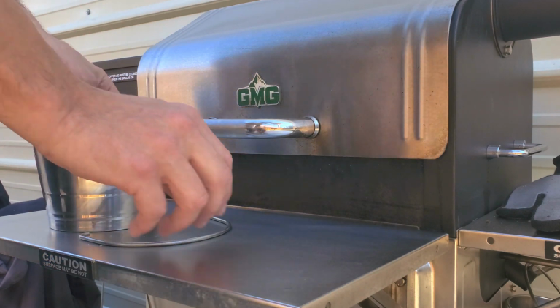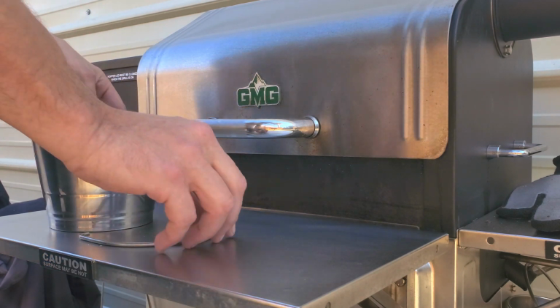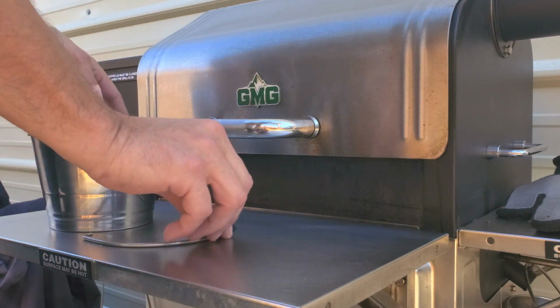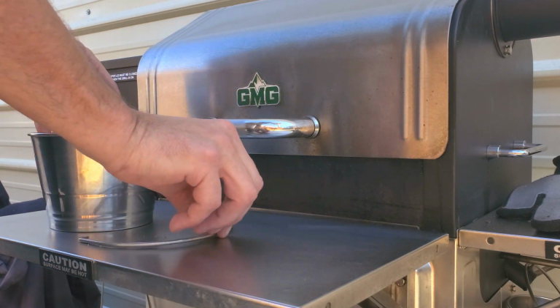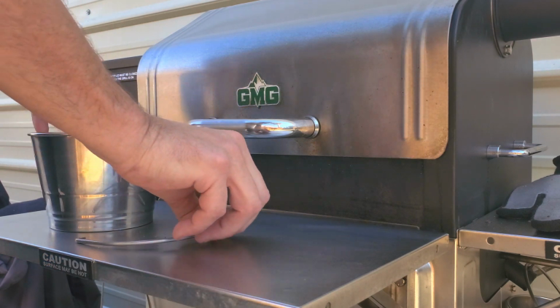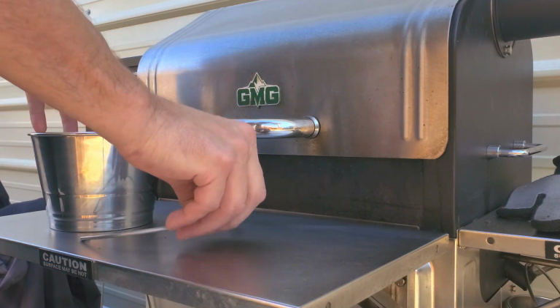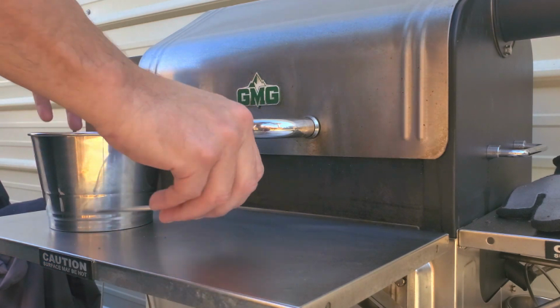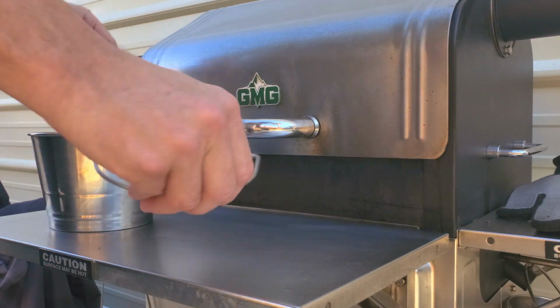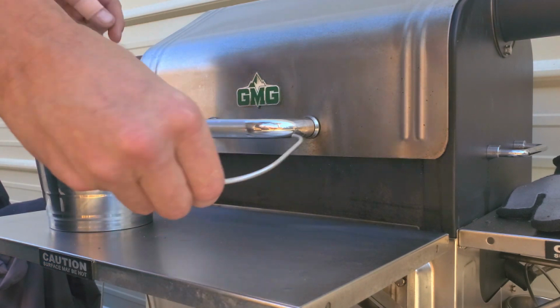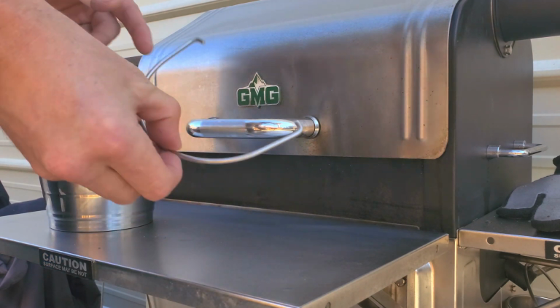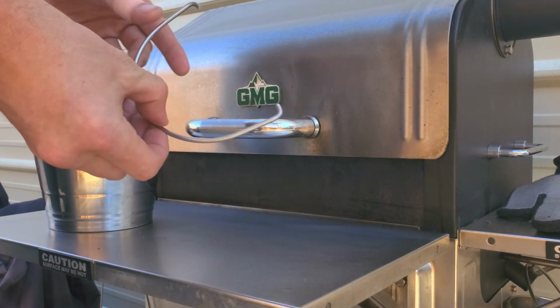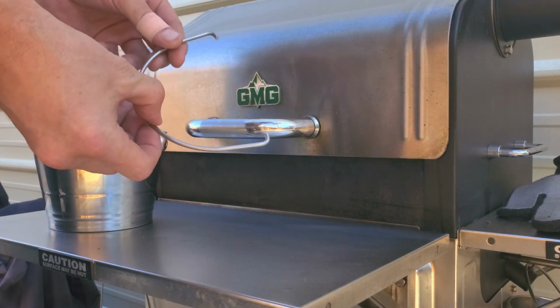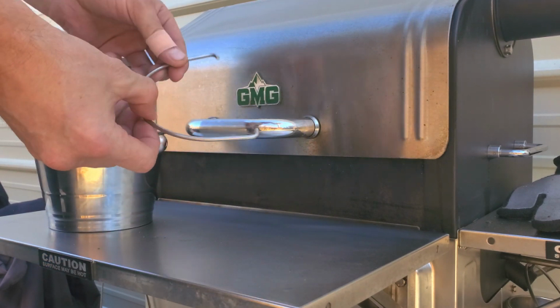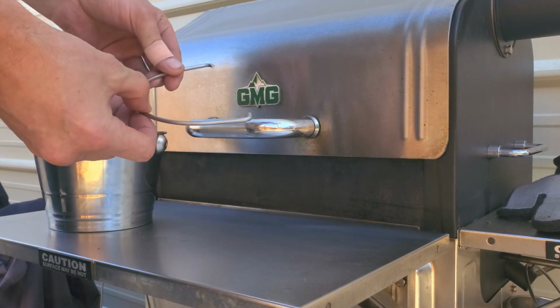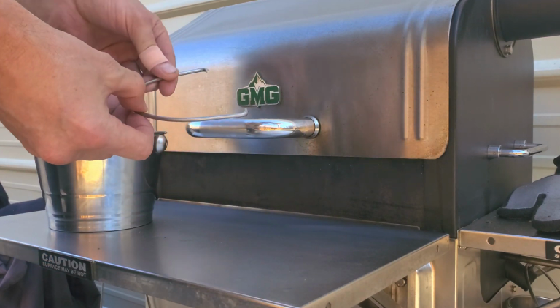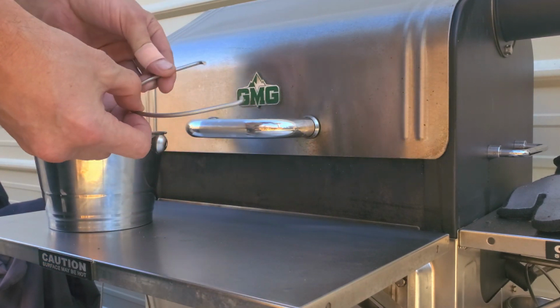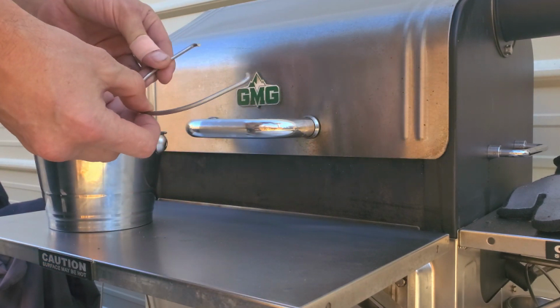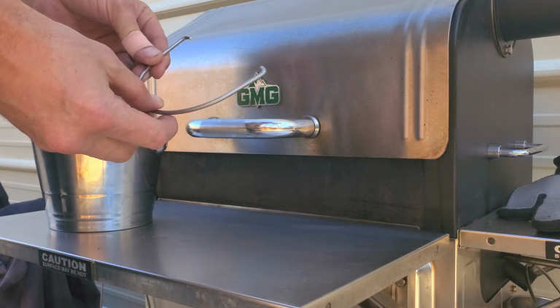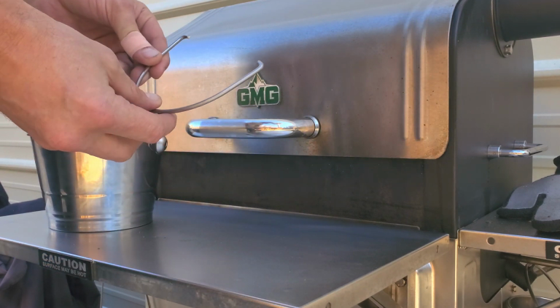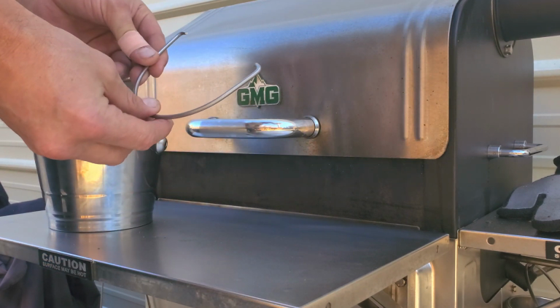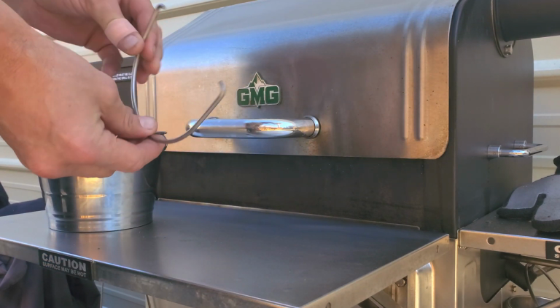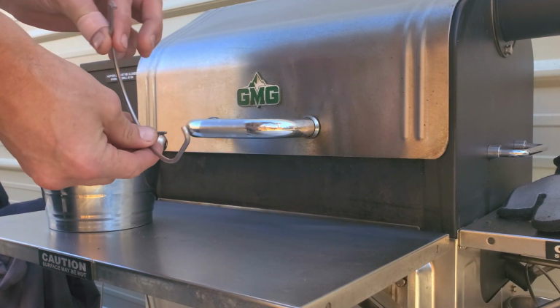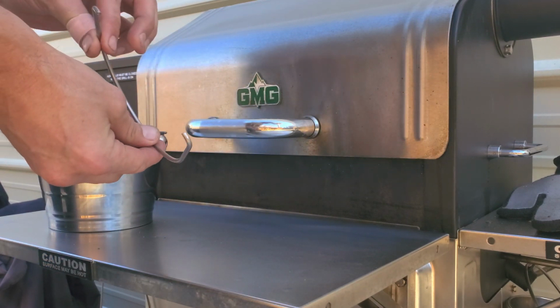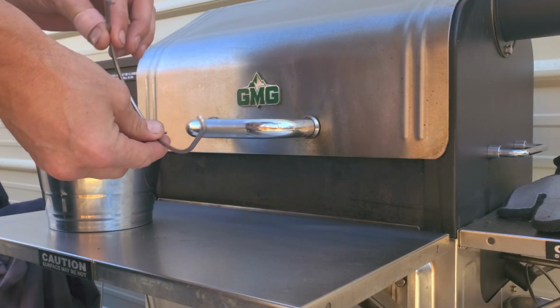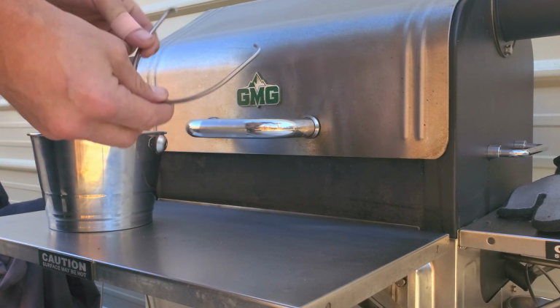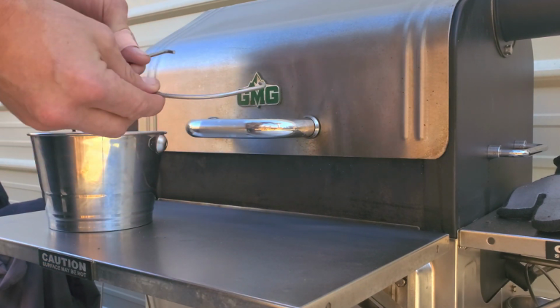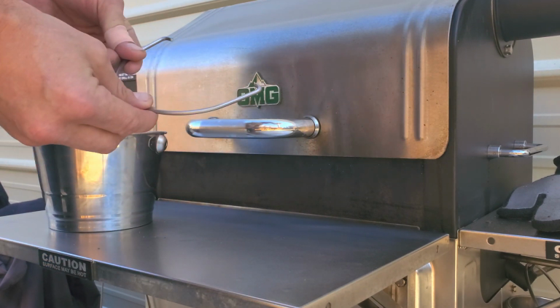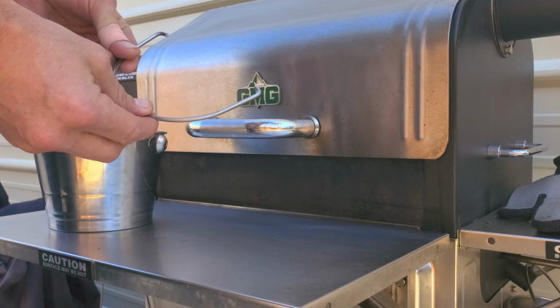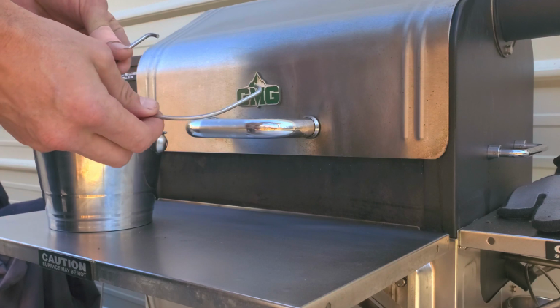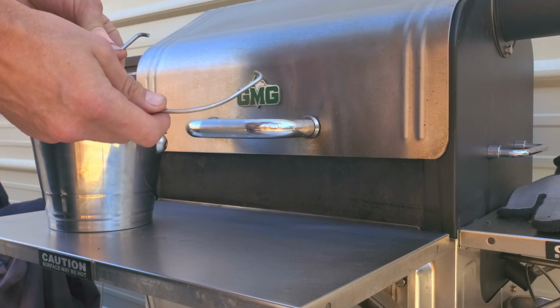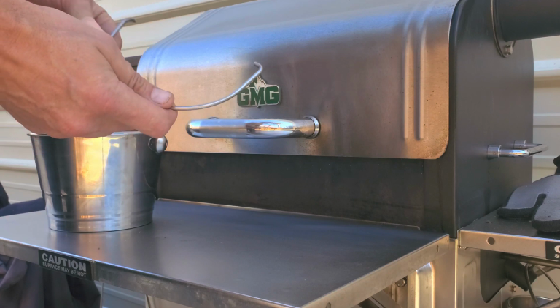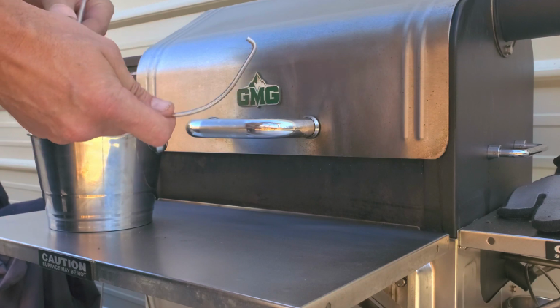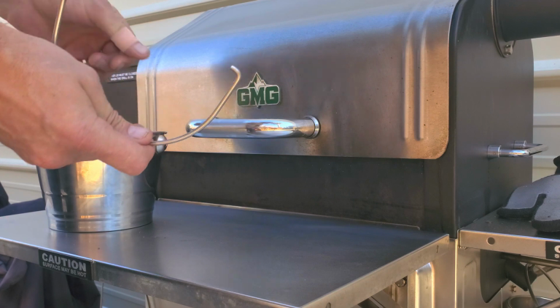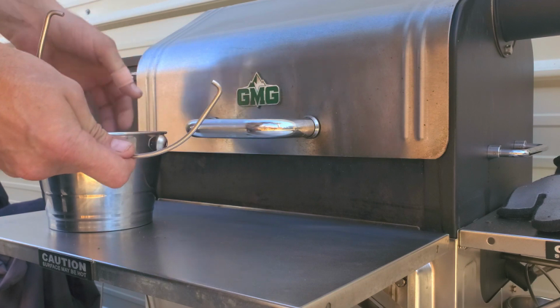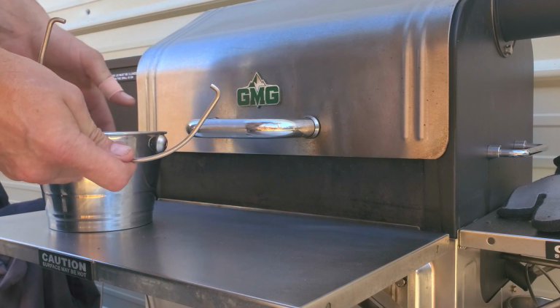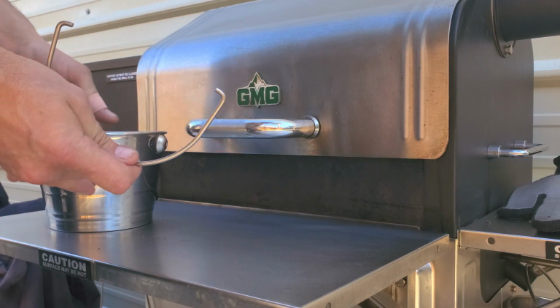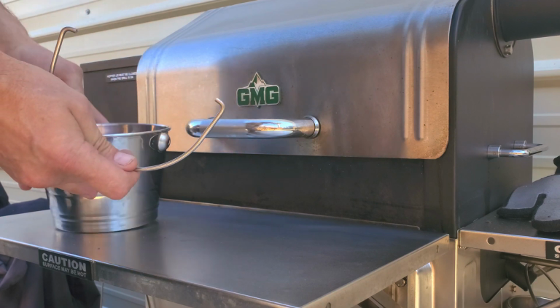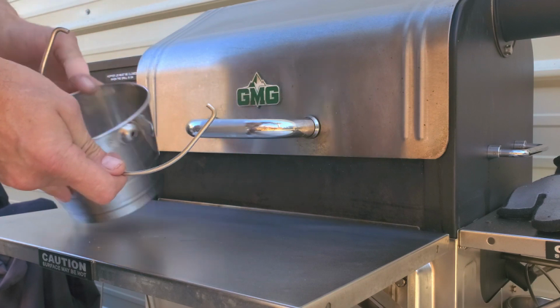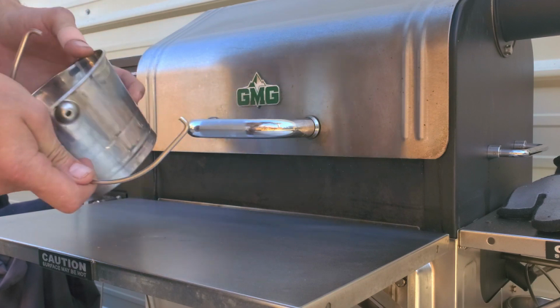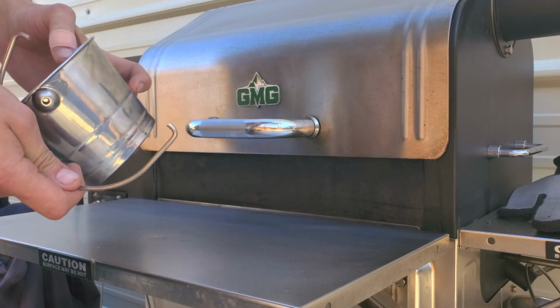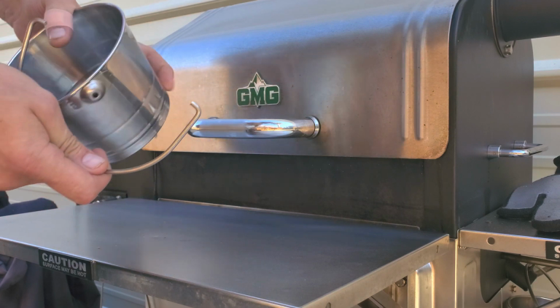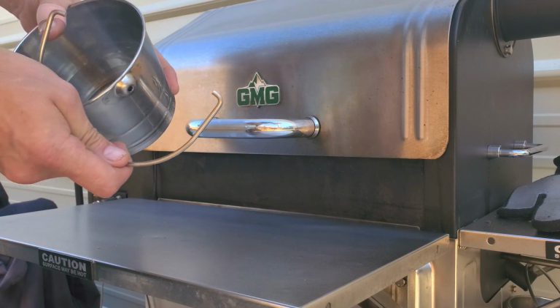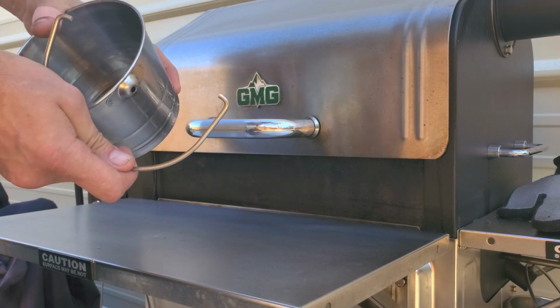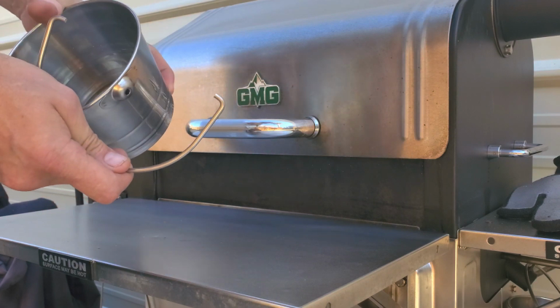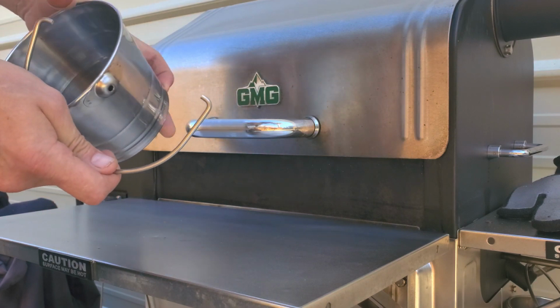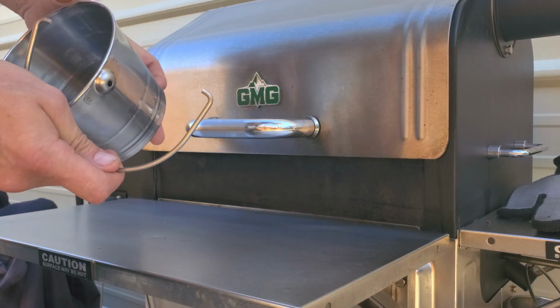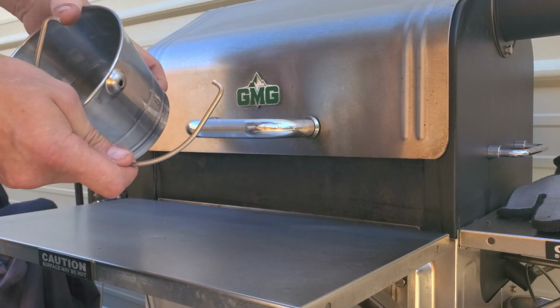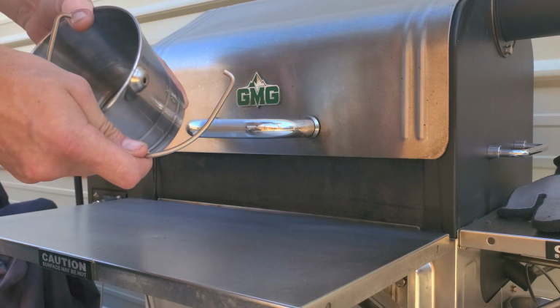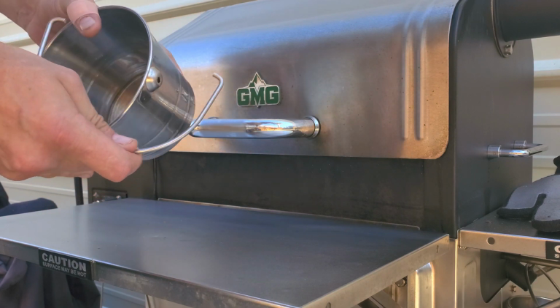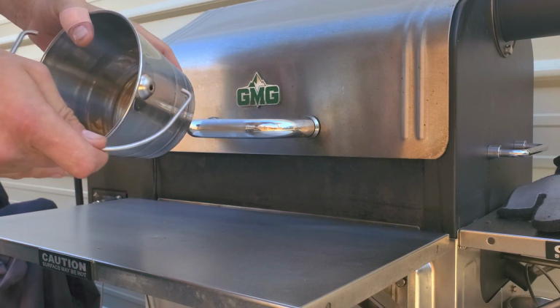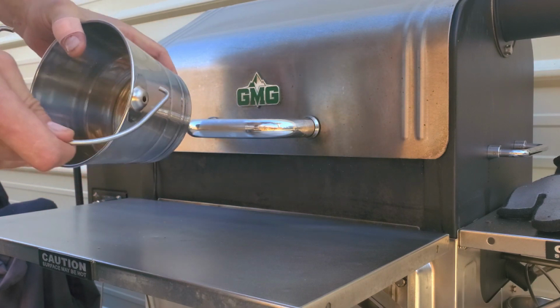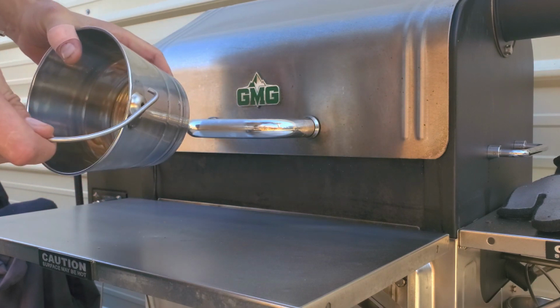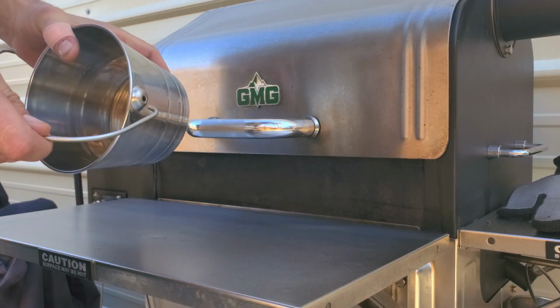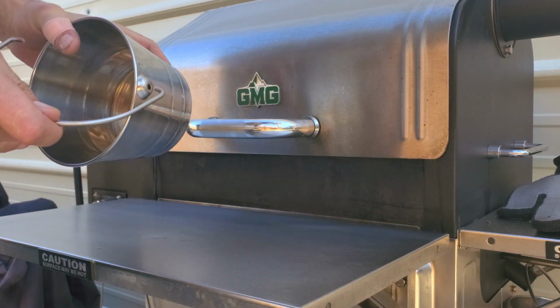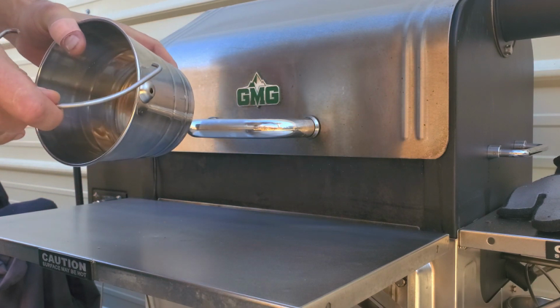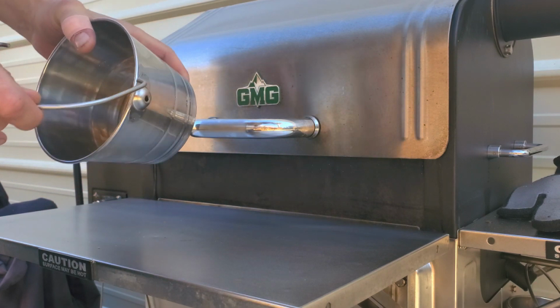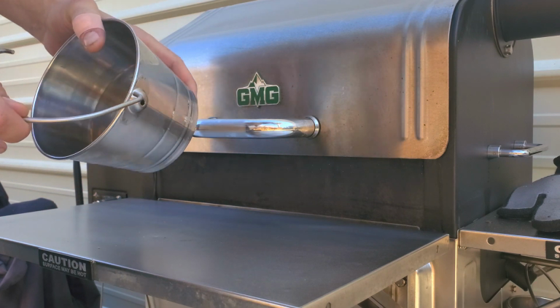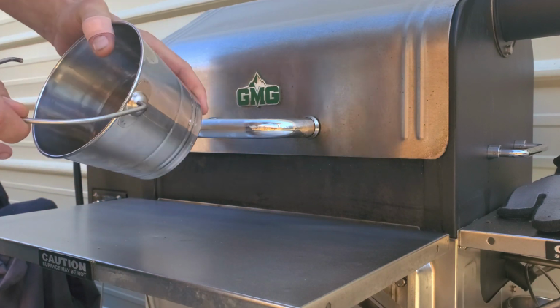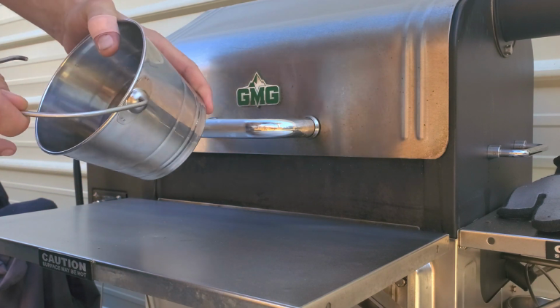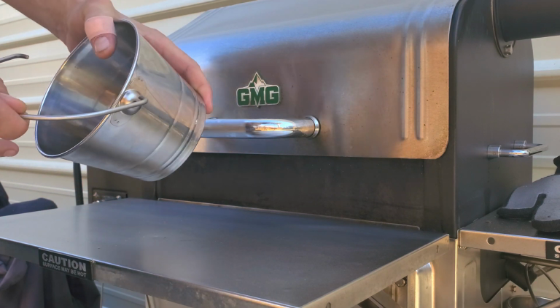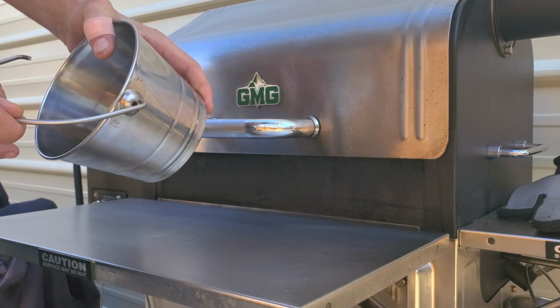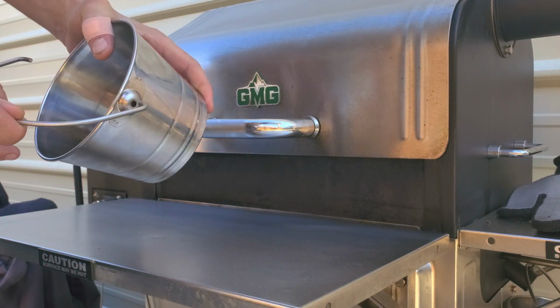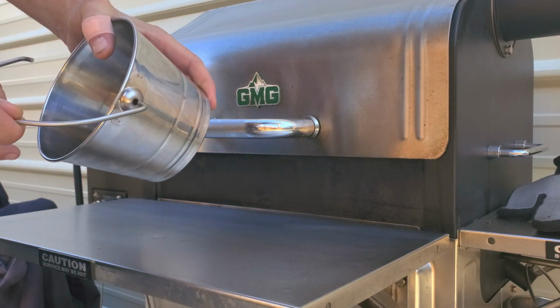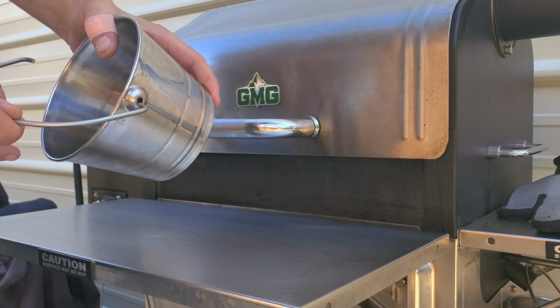Sometimes we have found that the handle here for the pail can come off. So just a real basic video on how we put that back in.